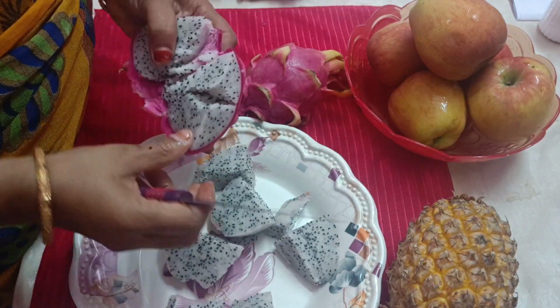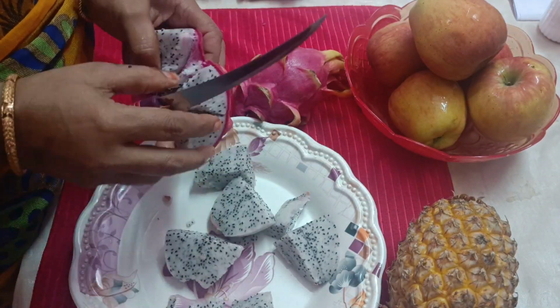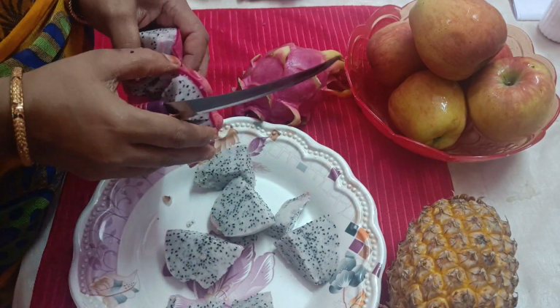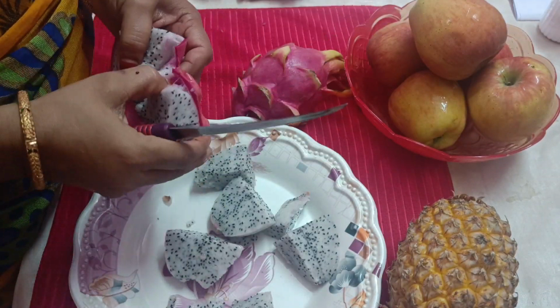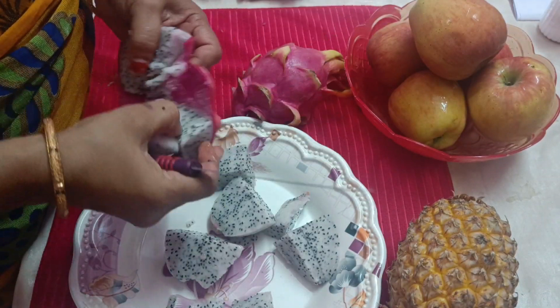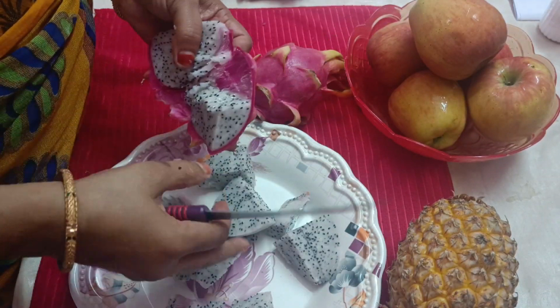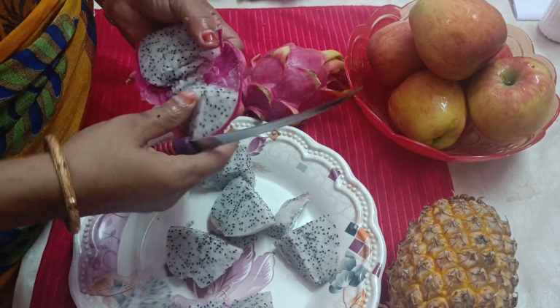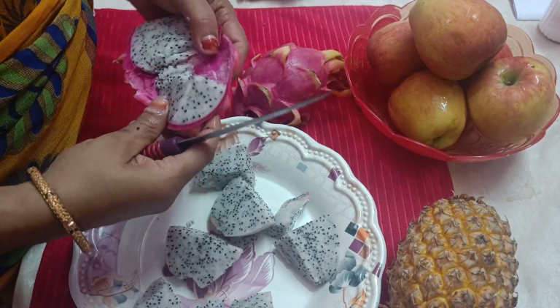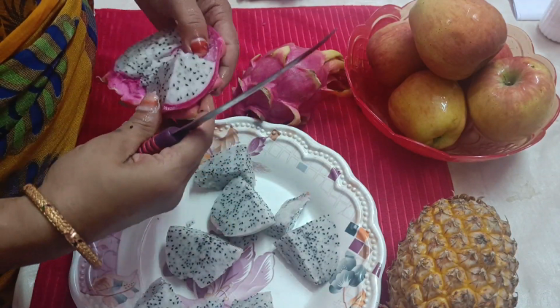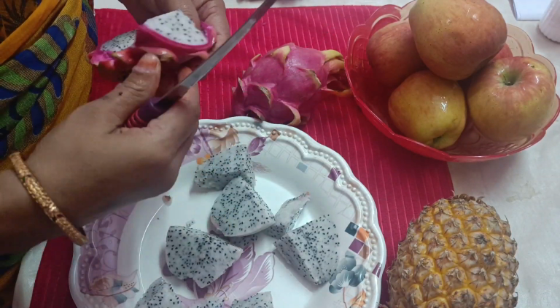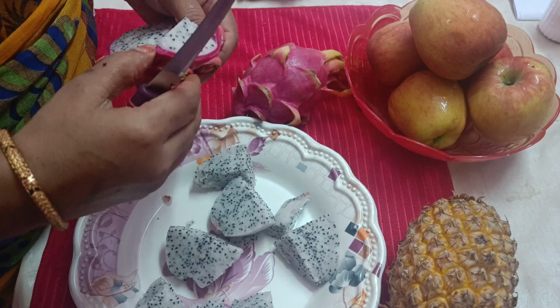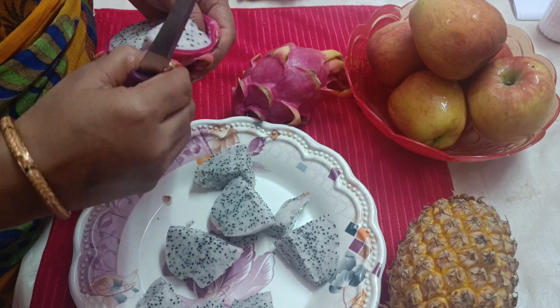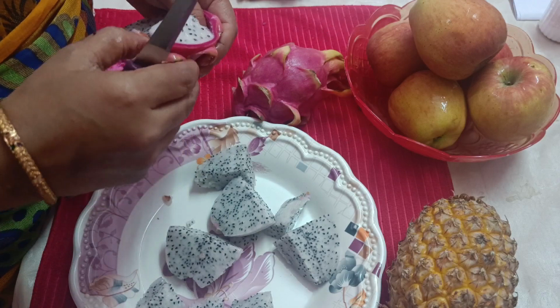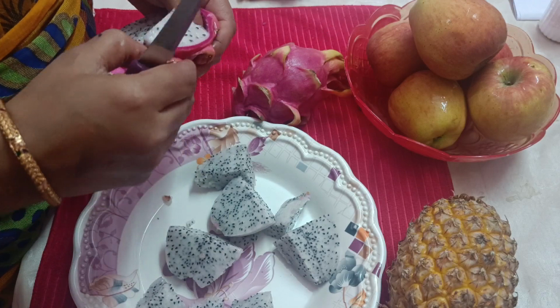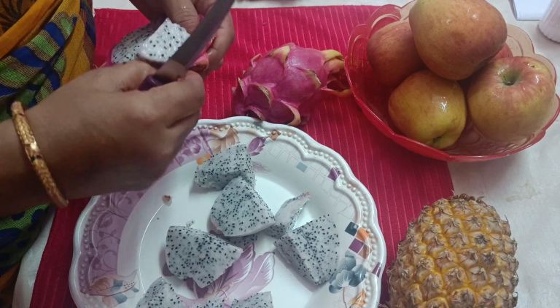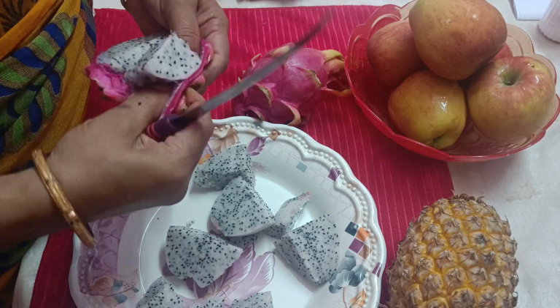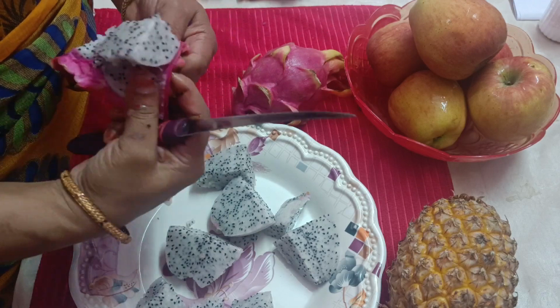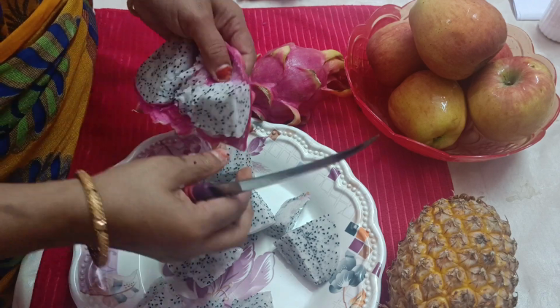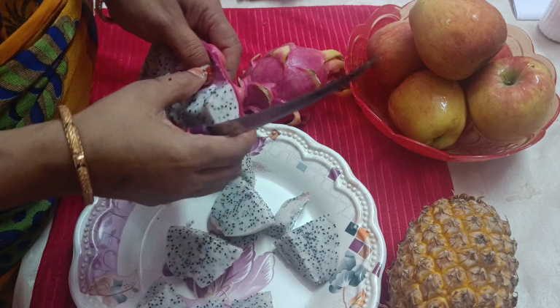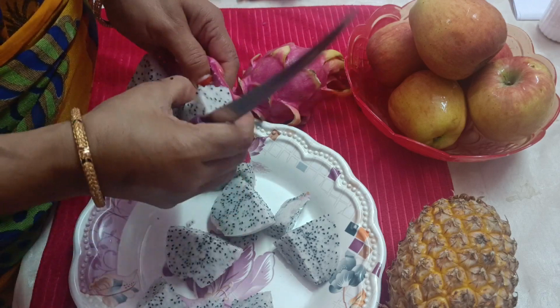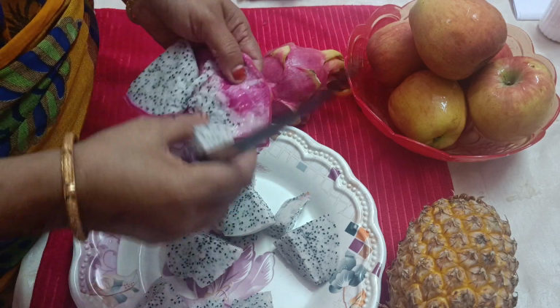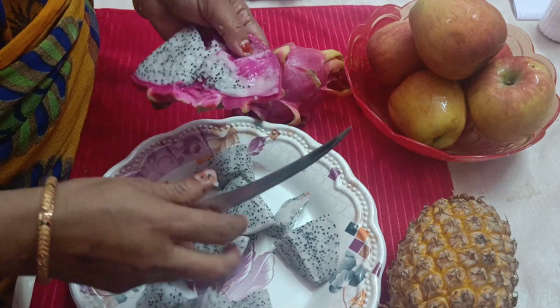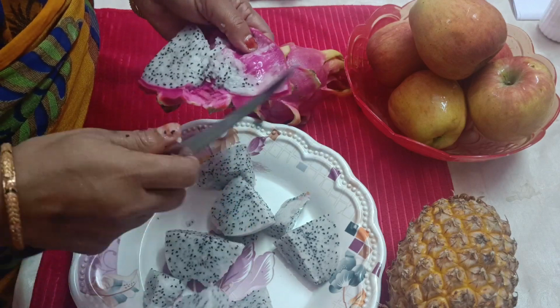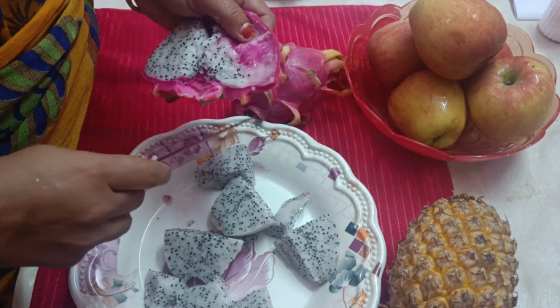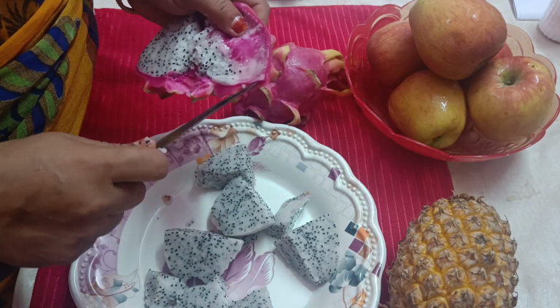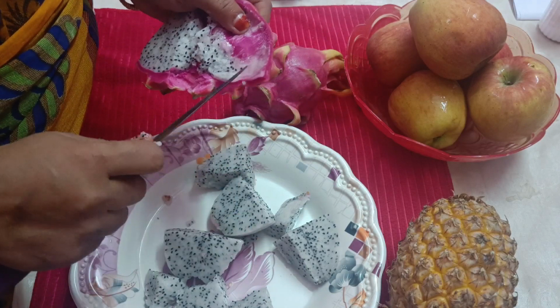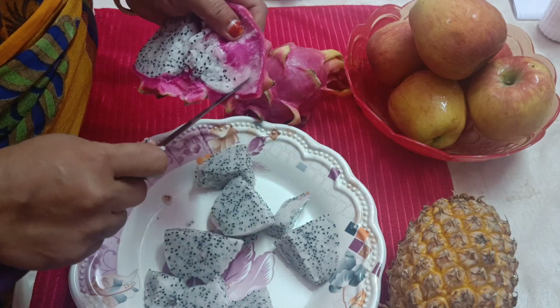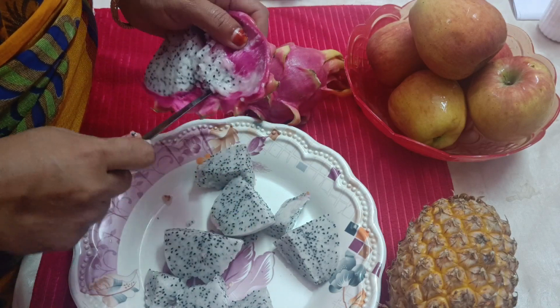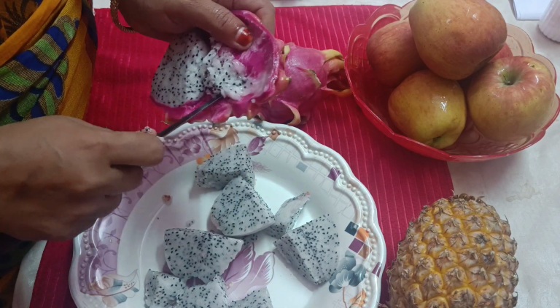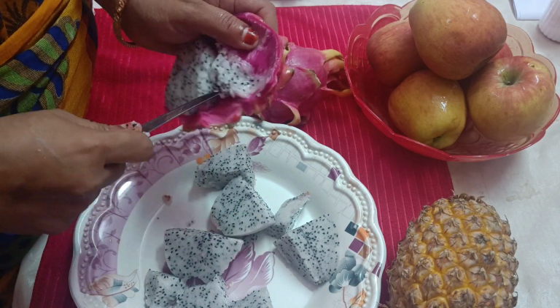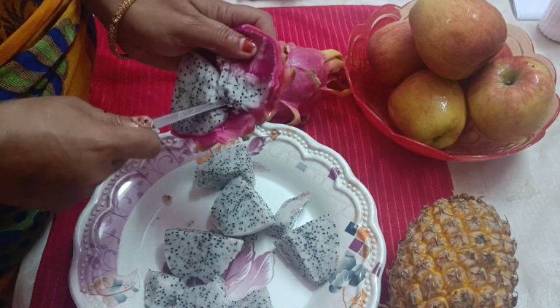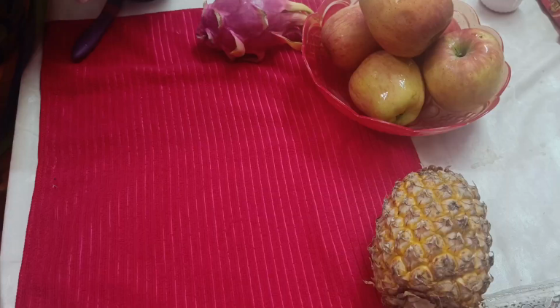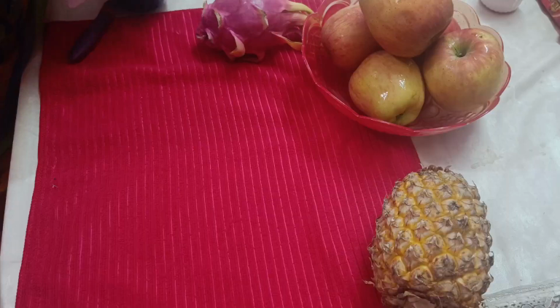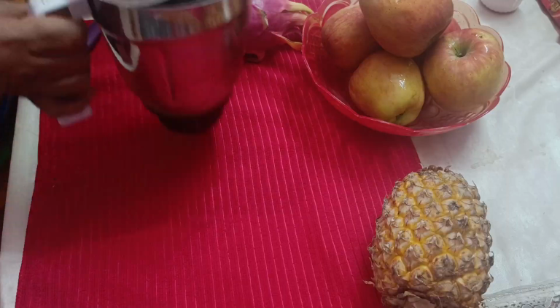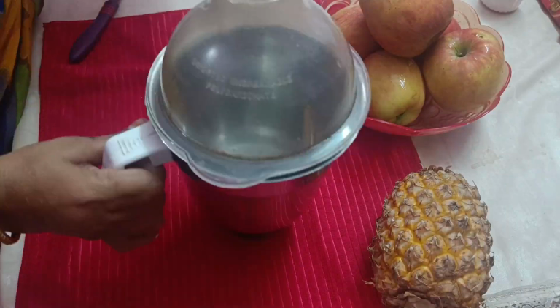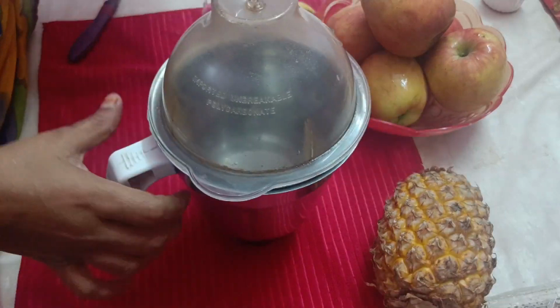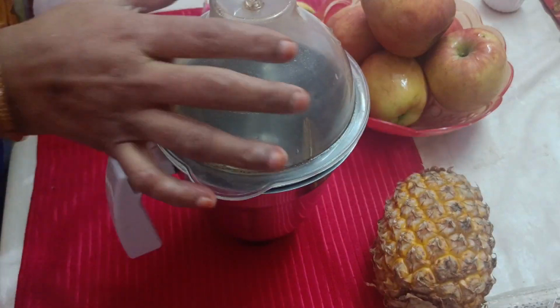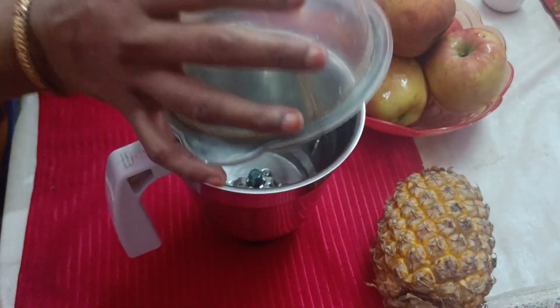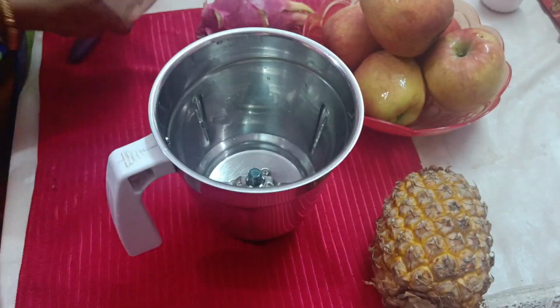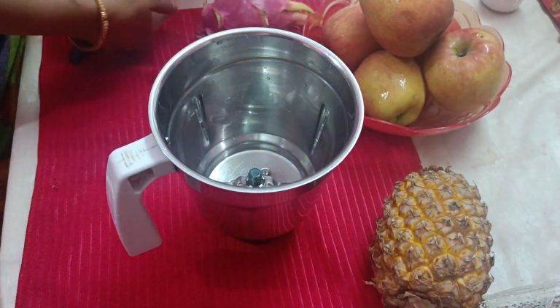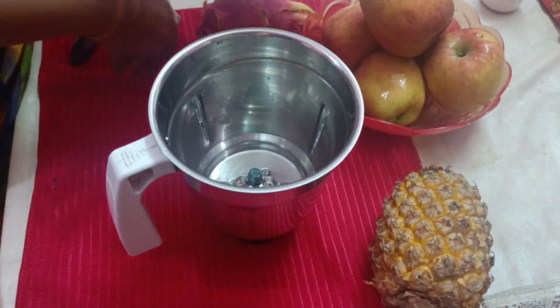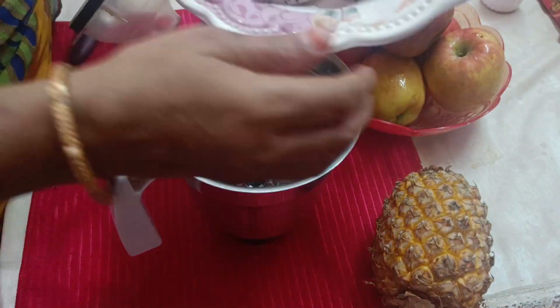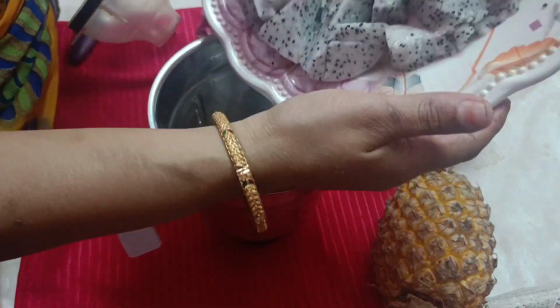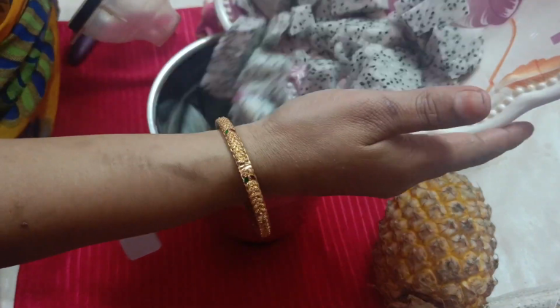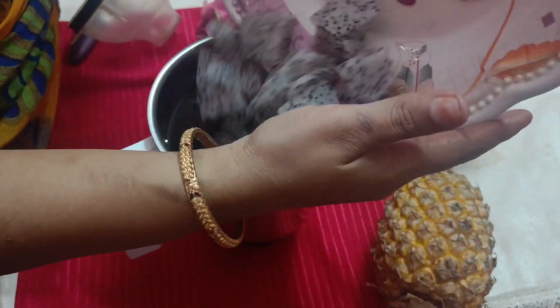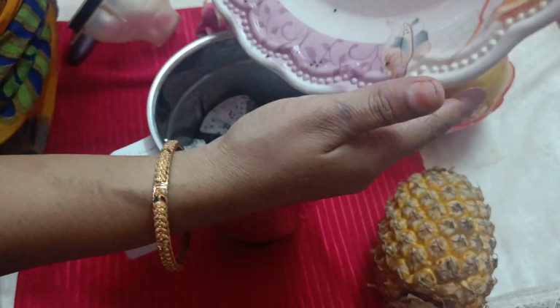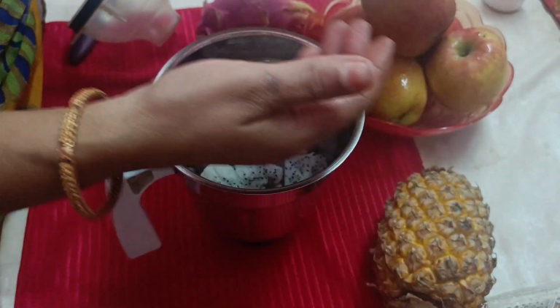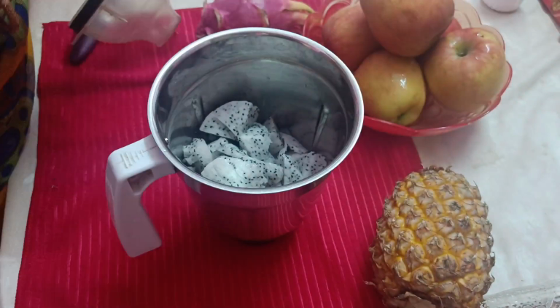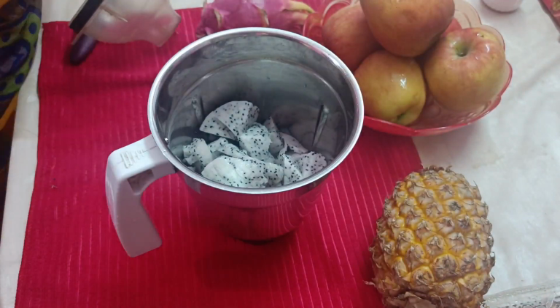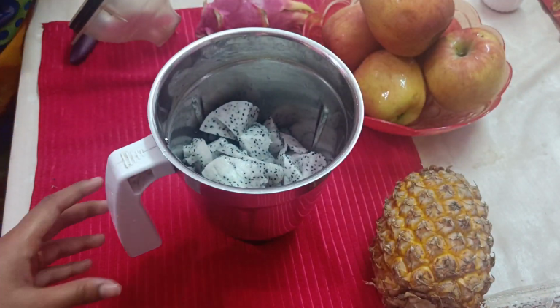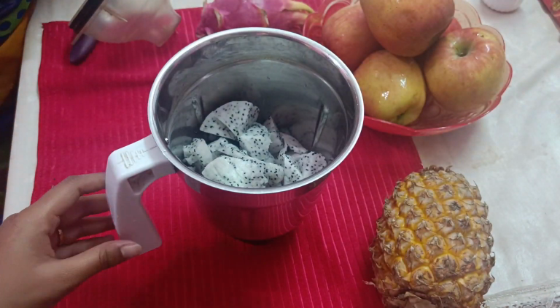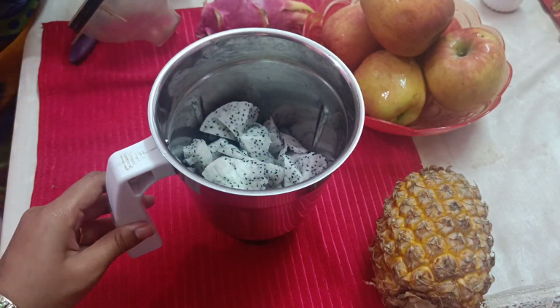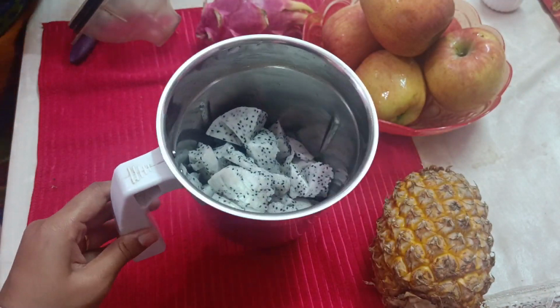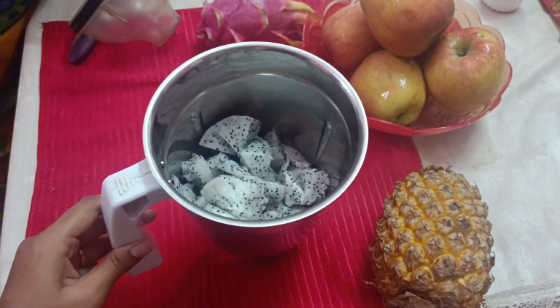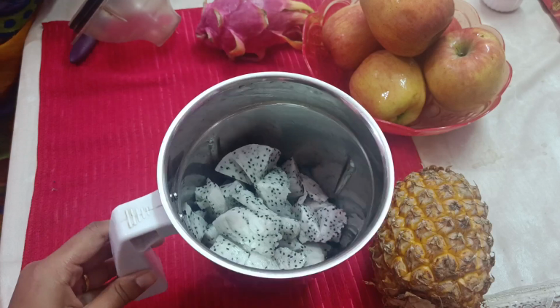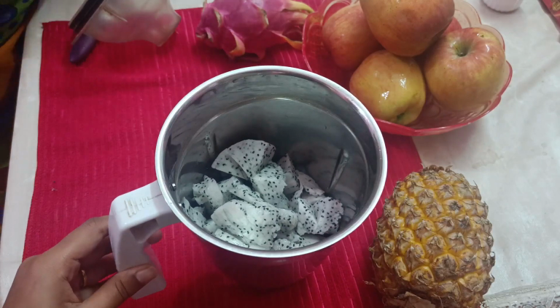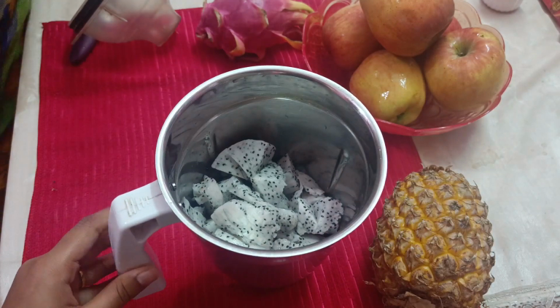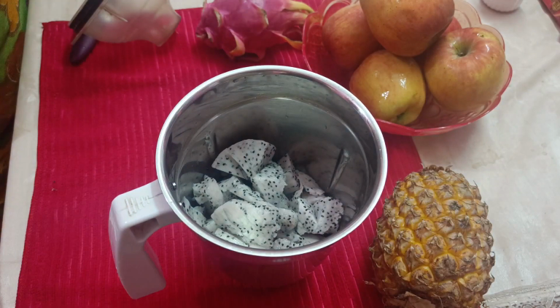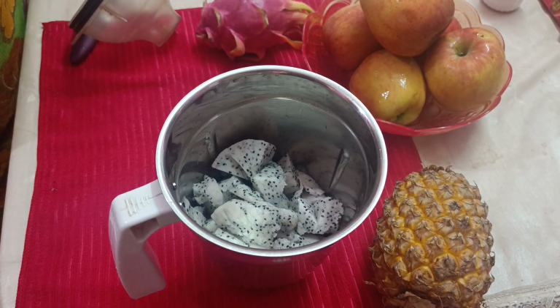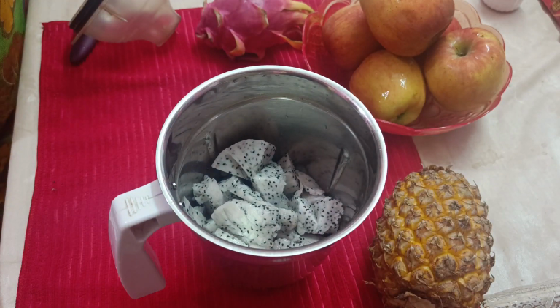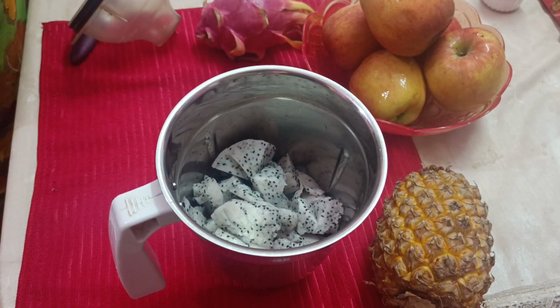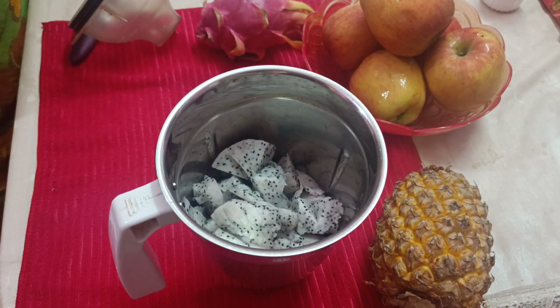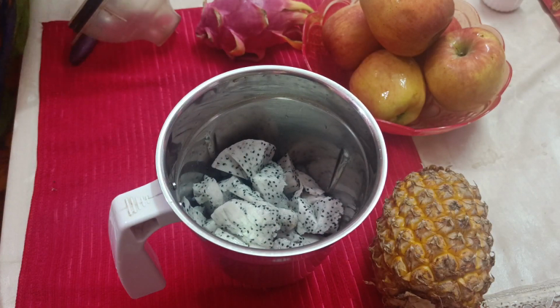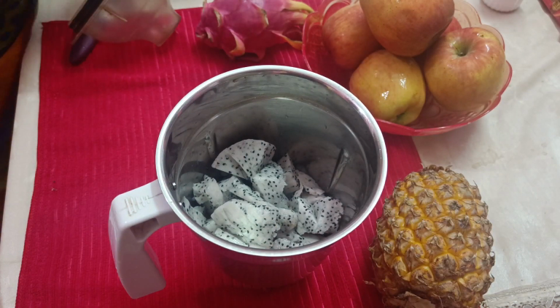Now, we will cut the two dragon fruits into pieces. We will add them to a mixer jar.